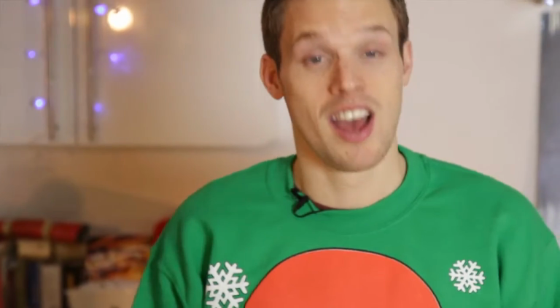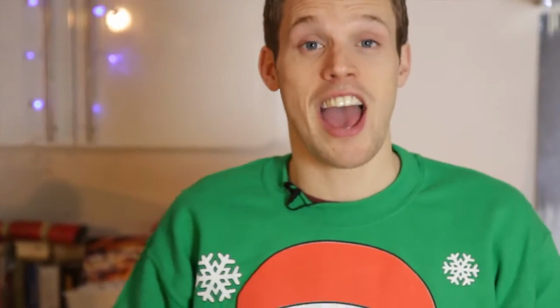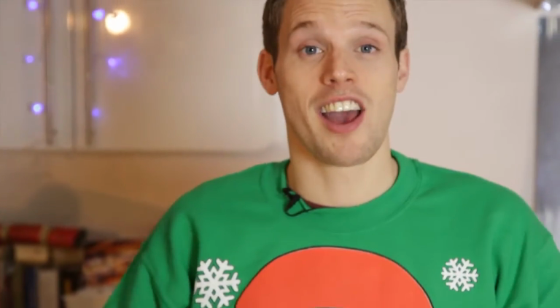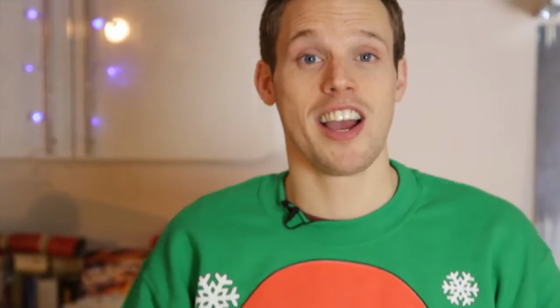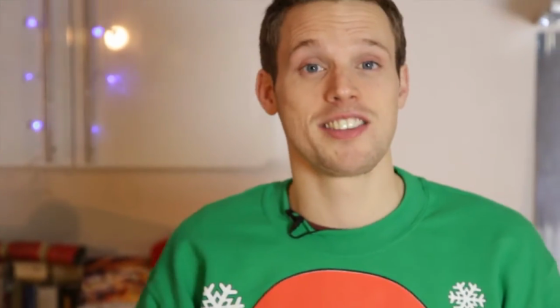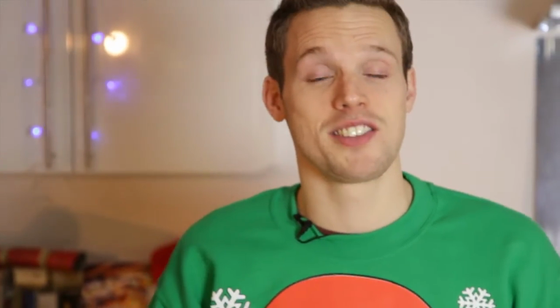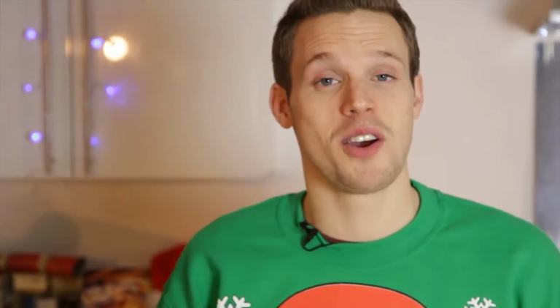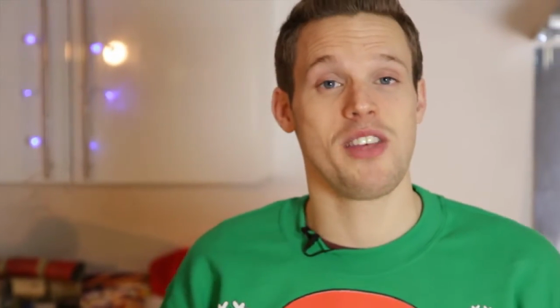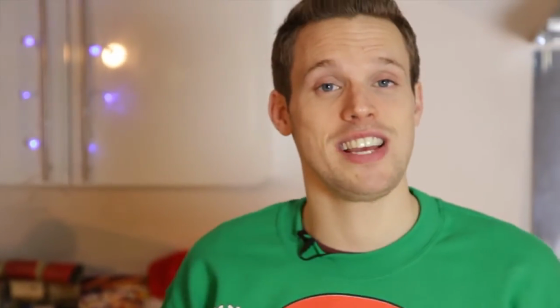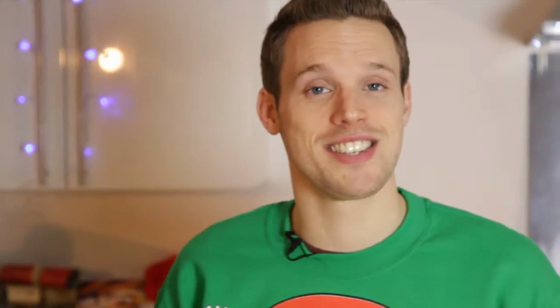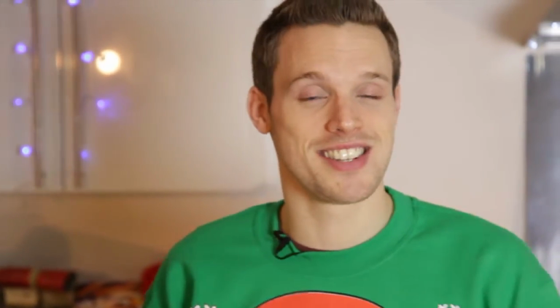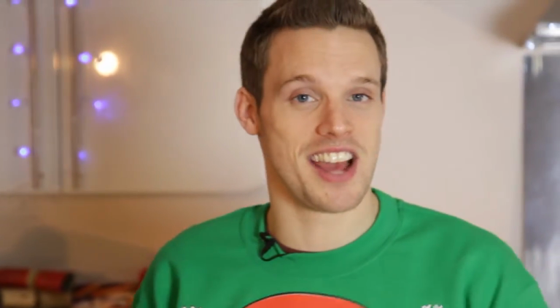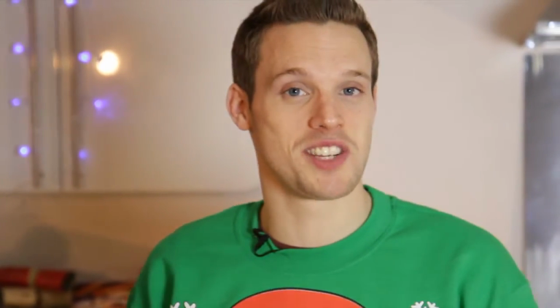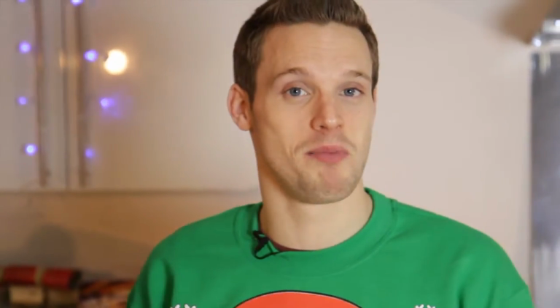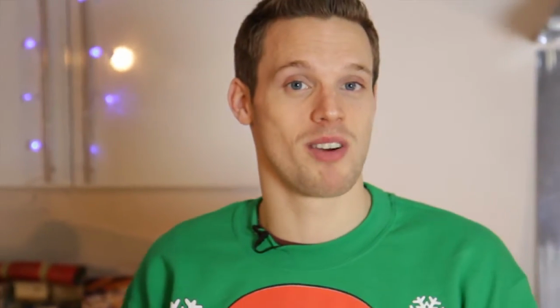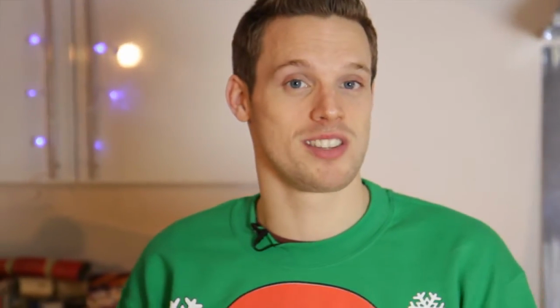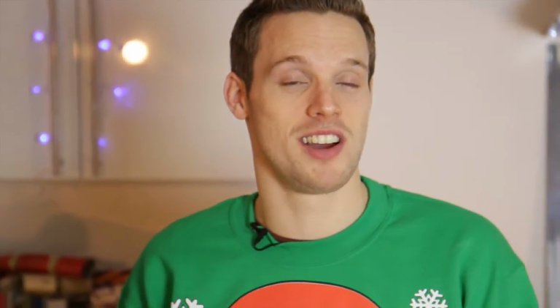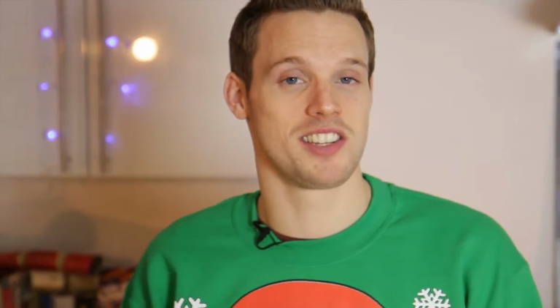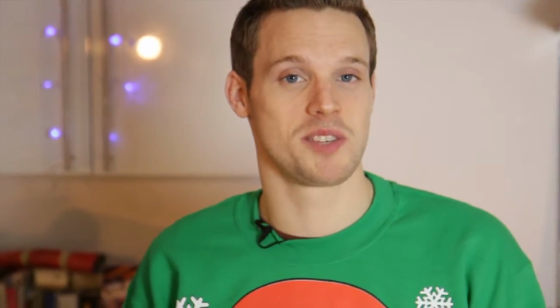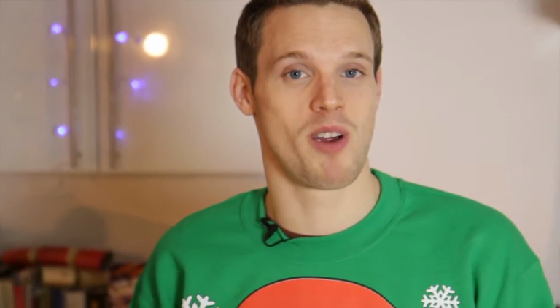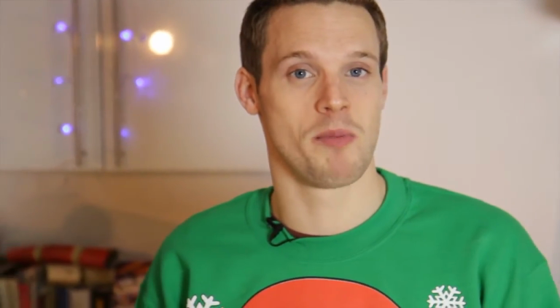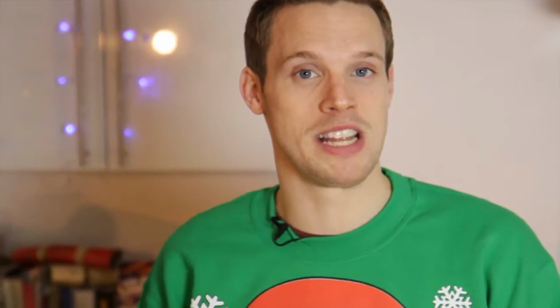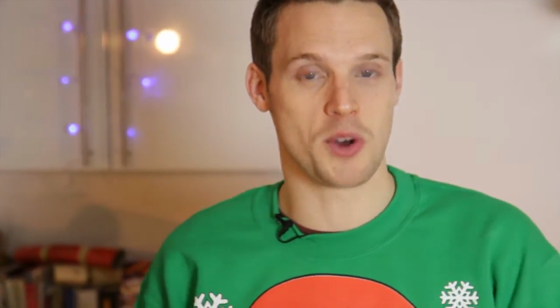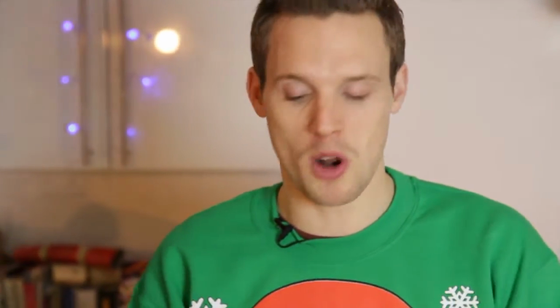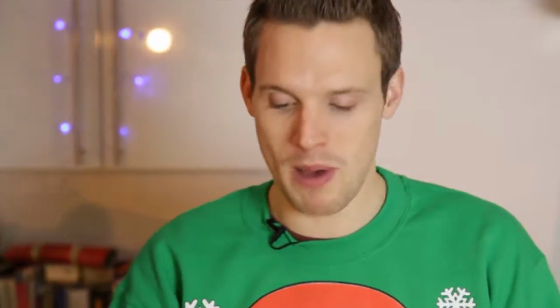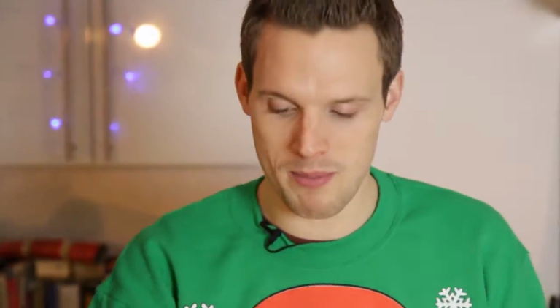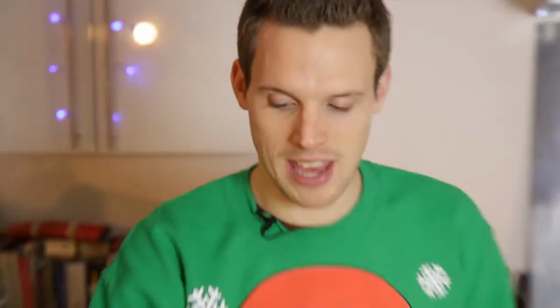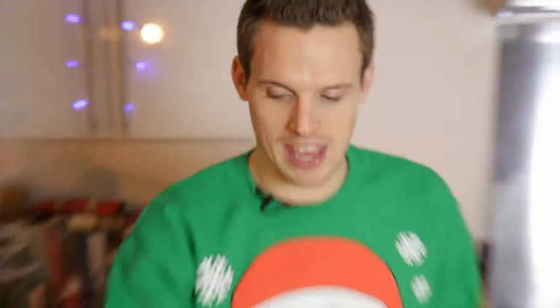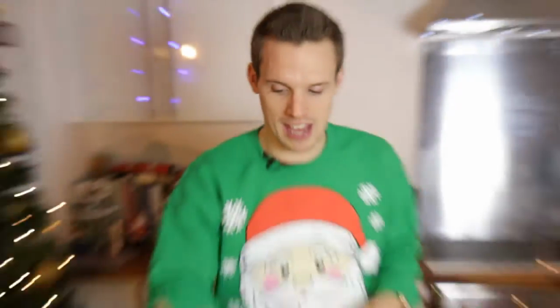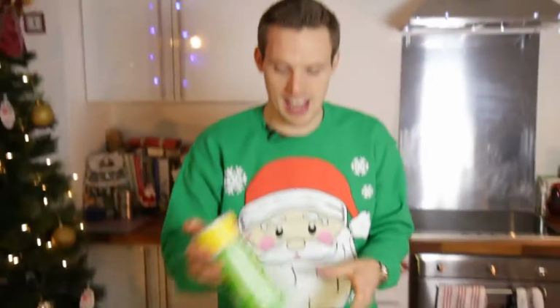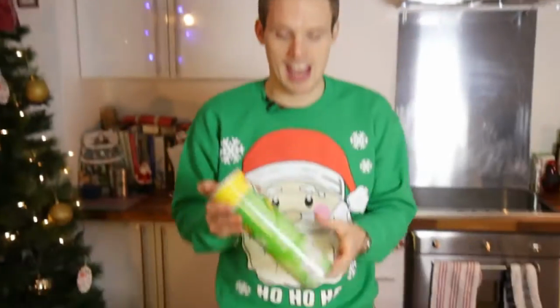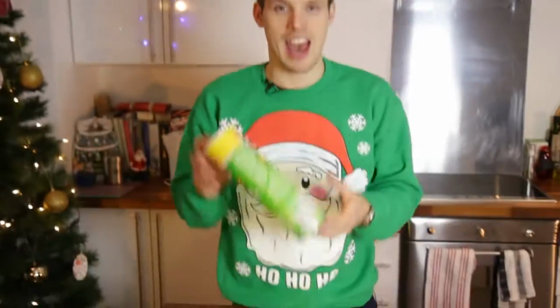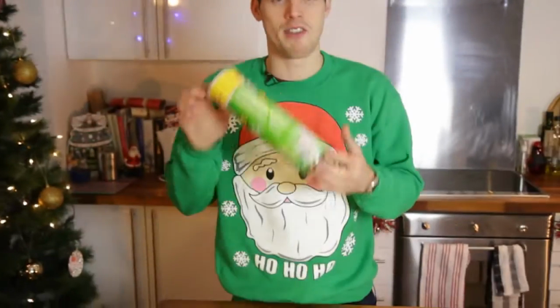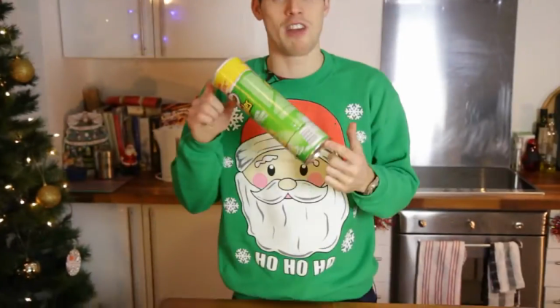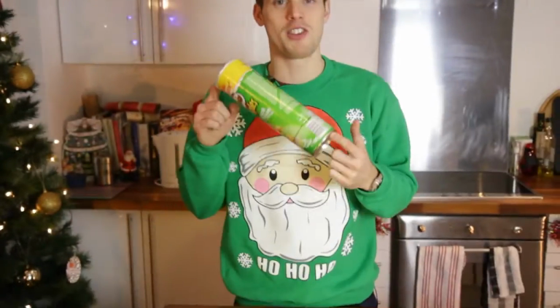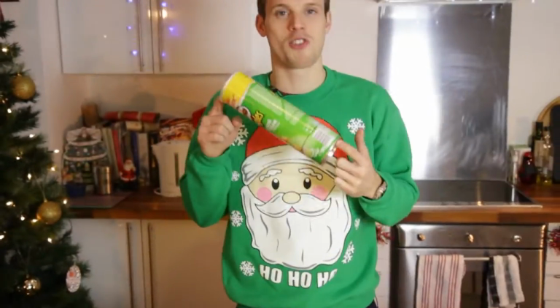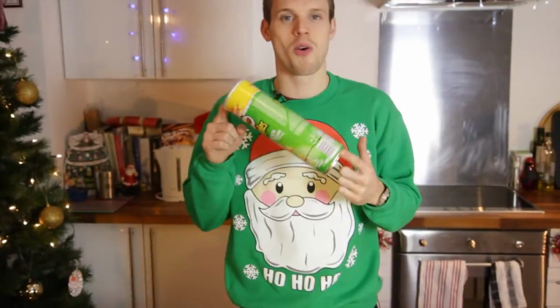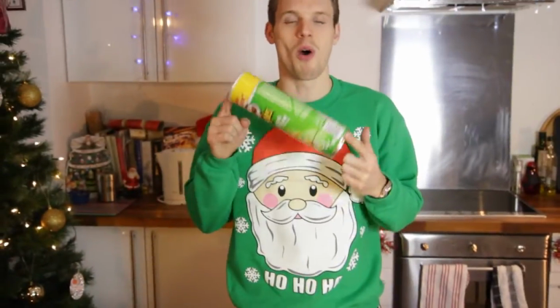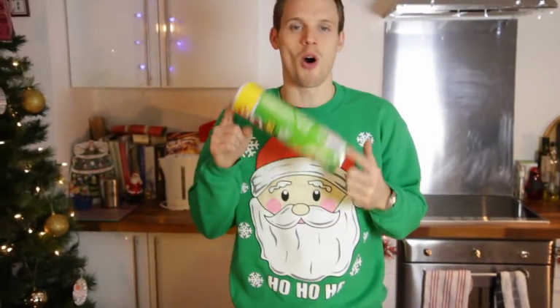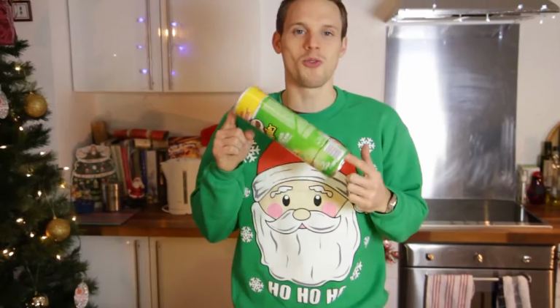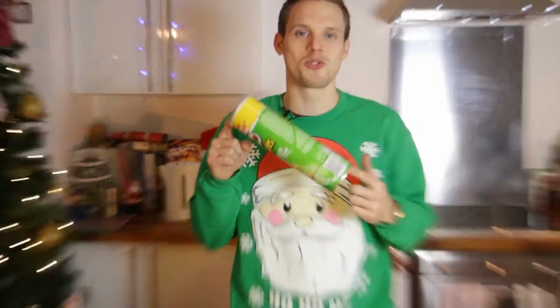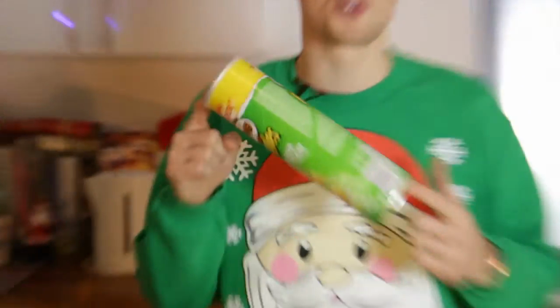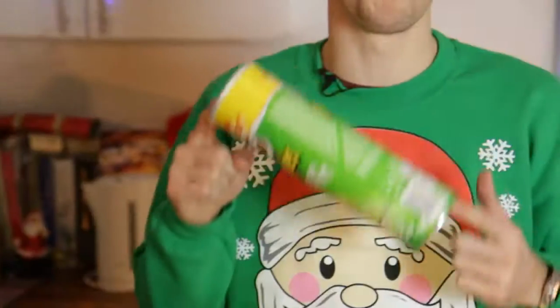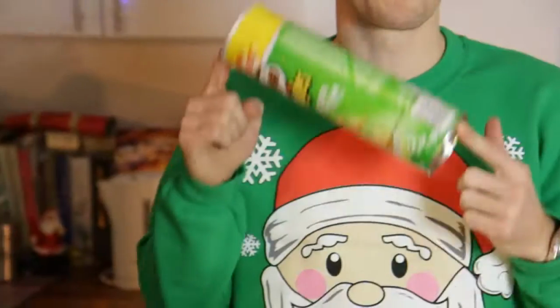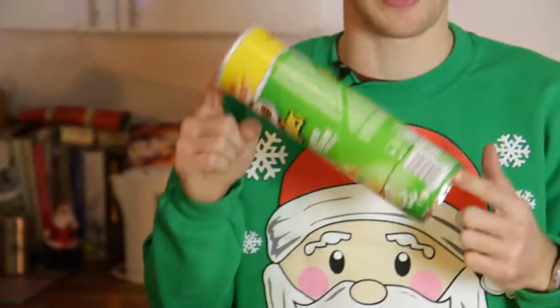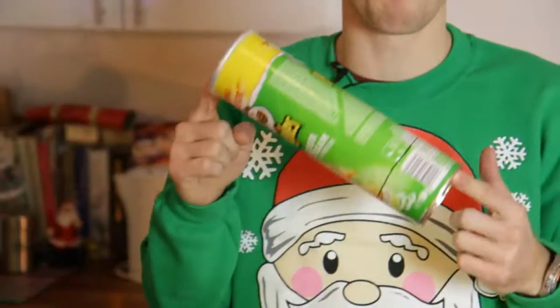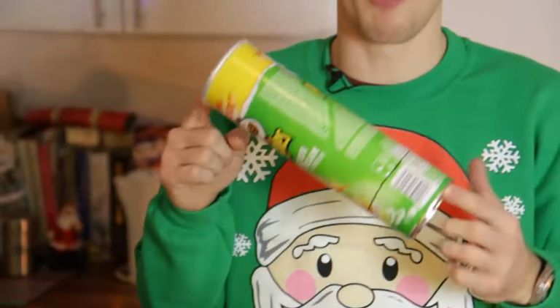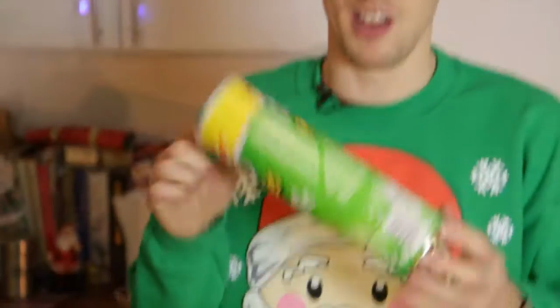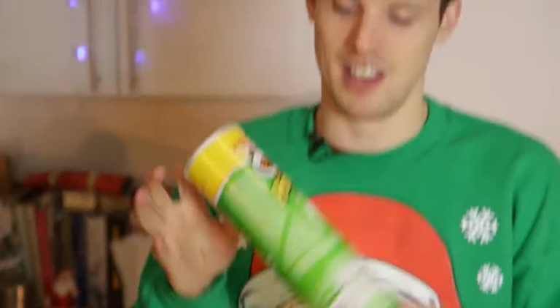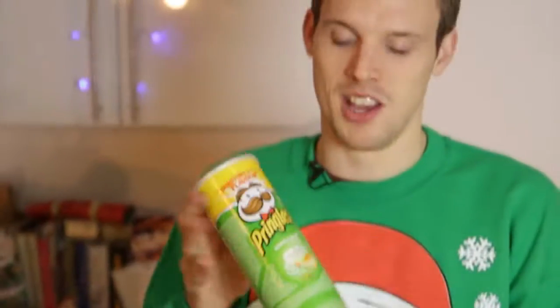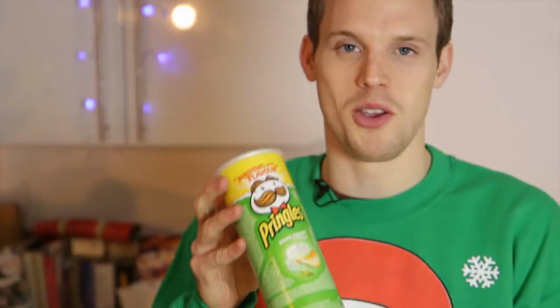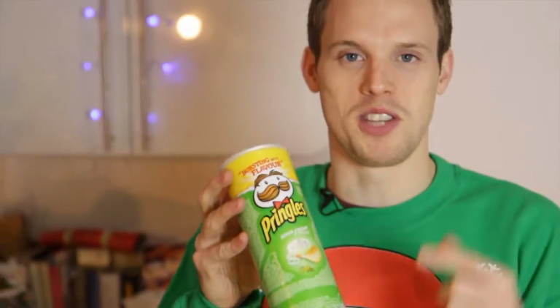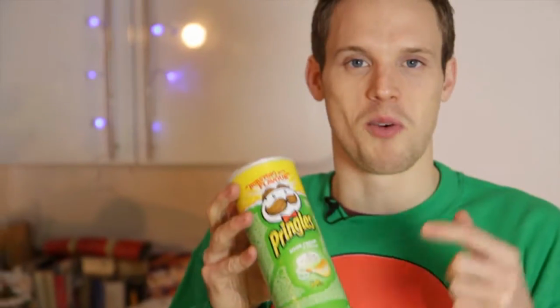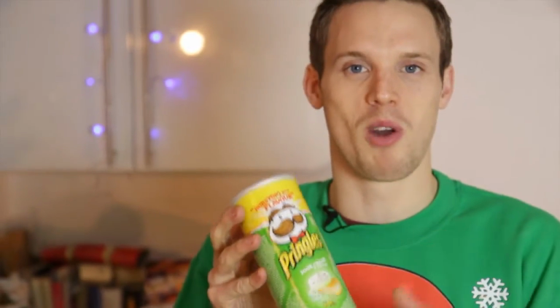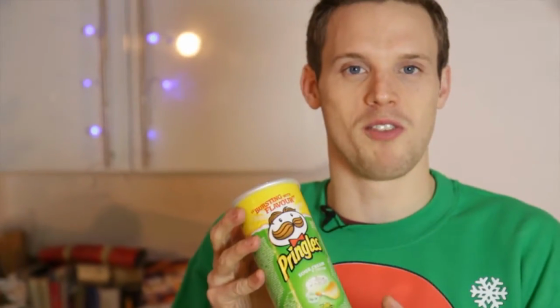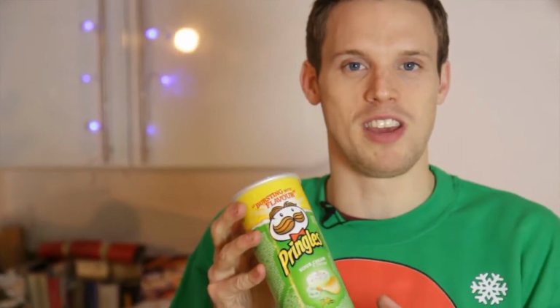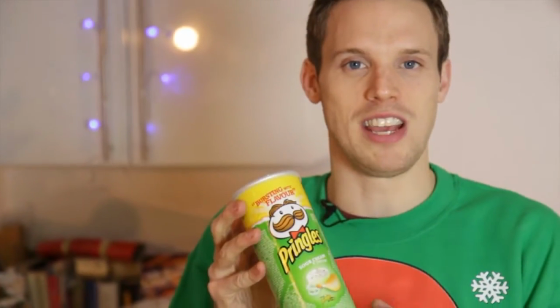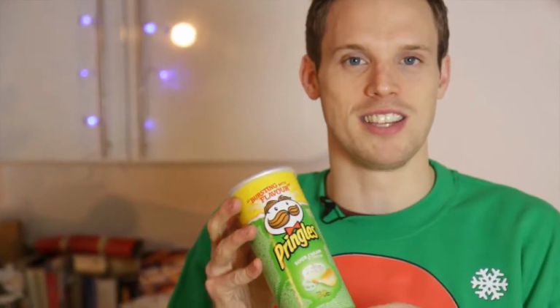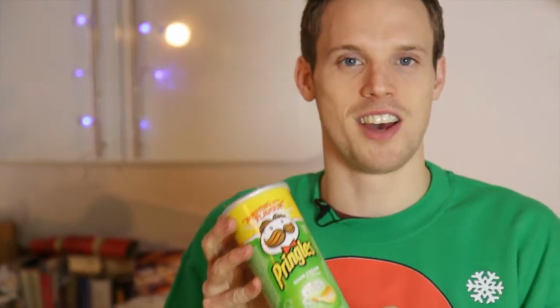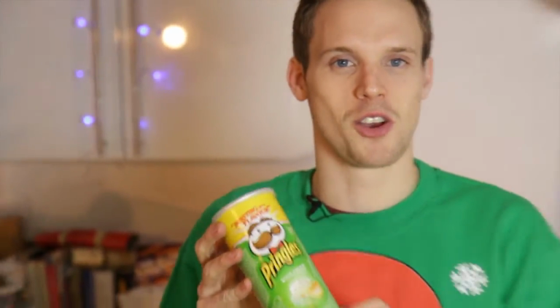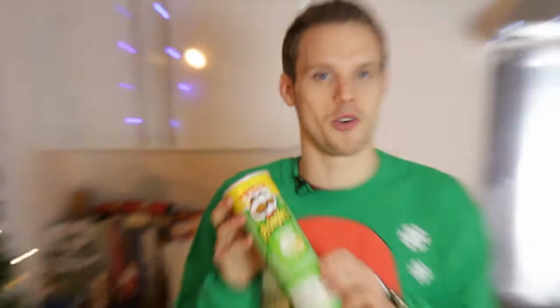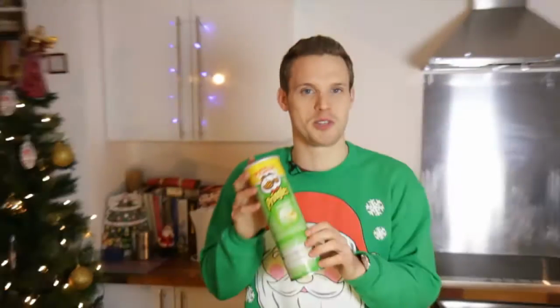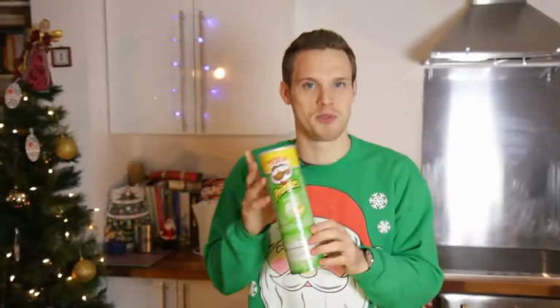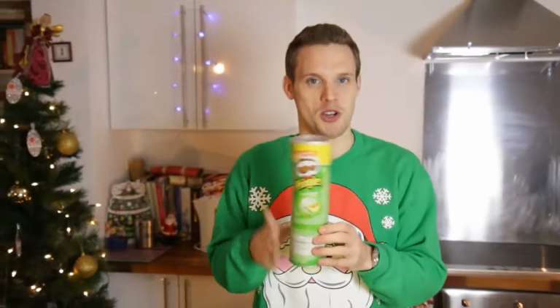Hey guys, so this selection box science experiment is all about making a retro, old school camera using one of these — a crisp tube.